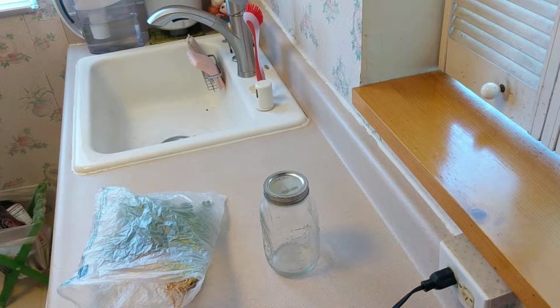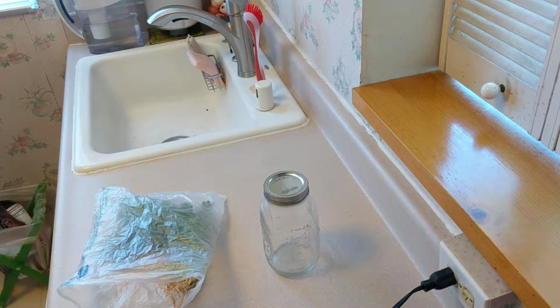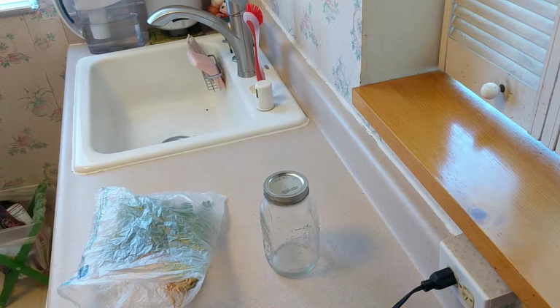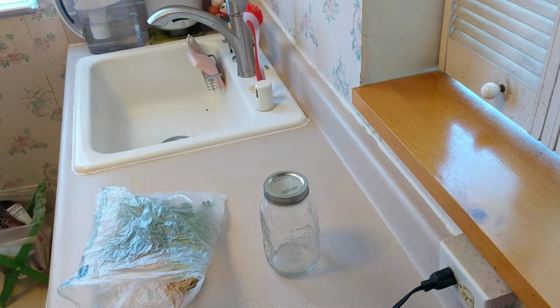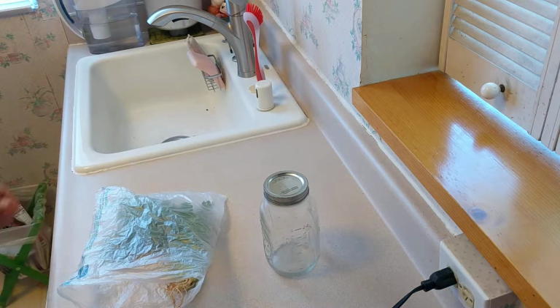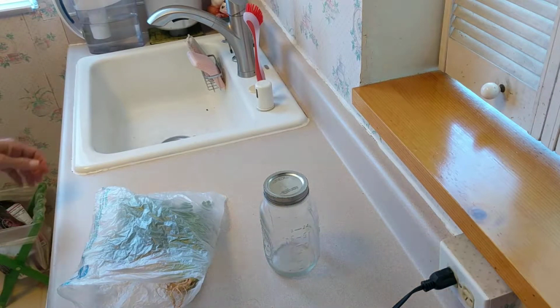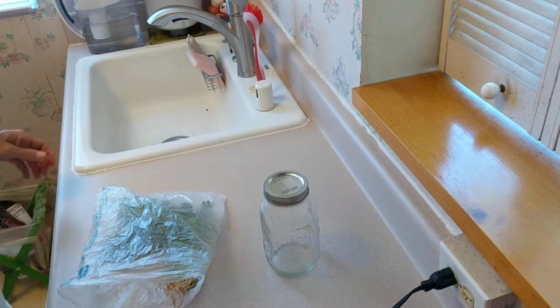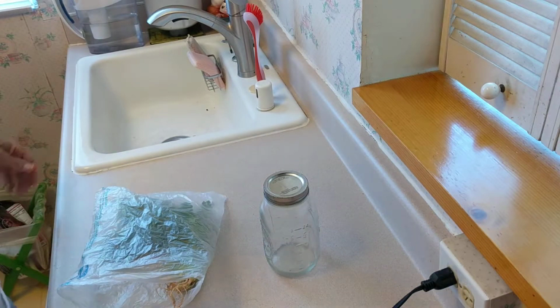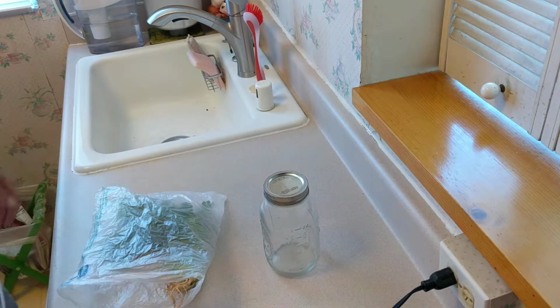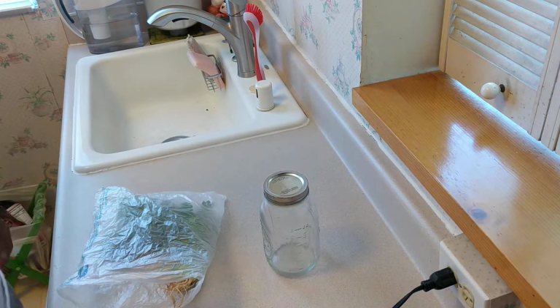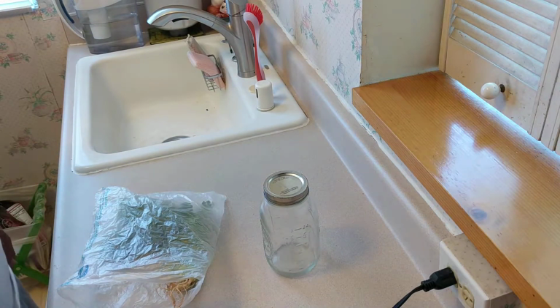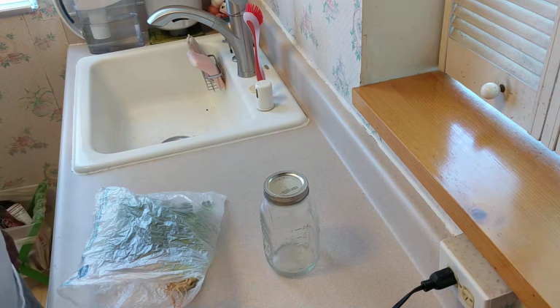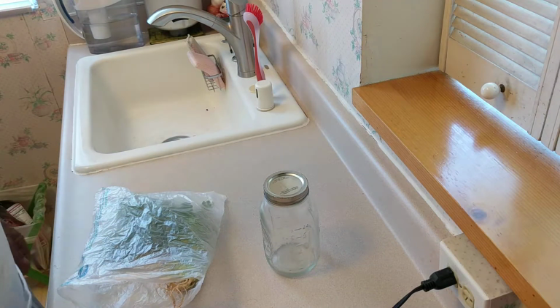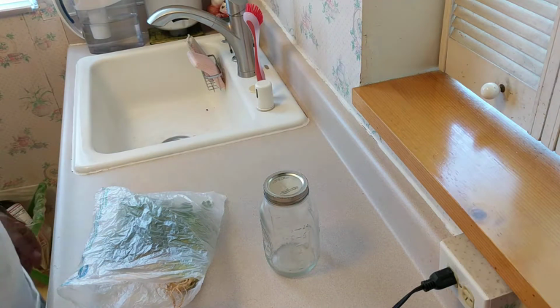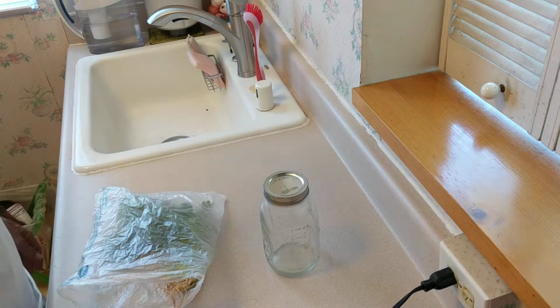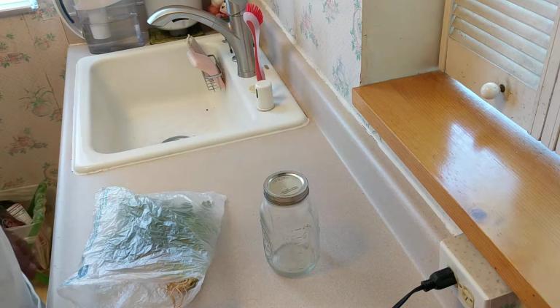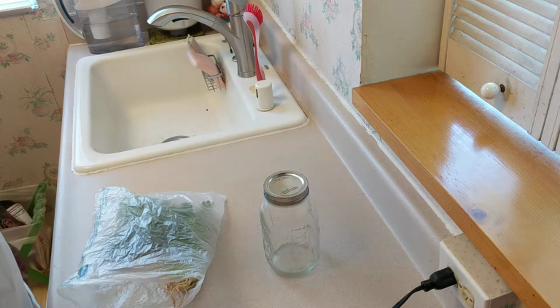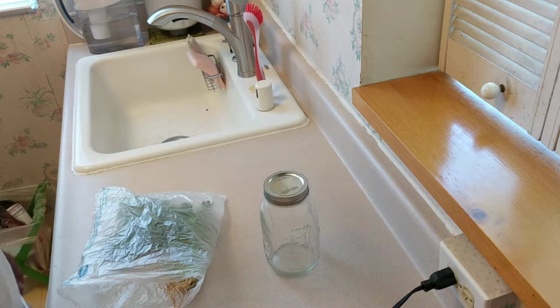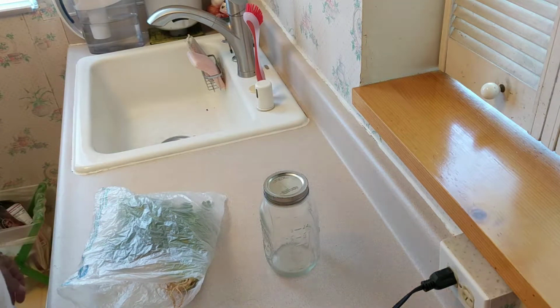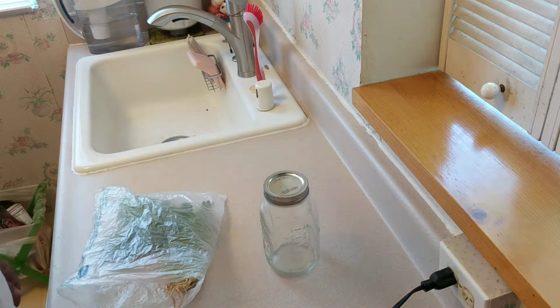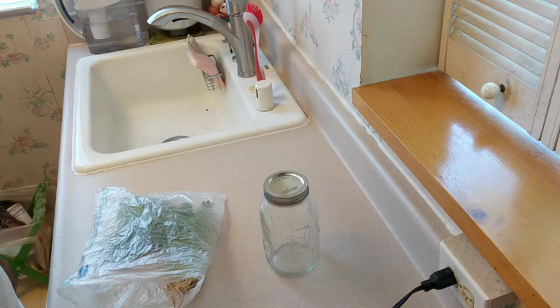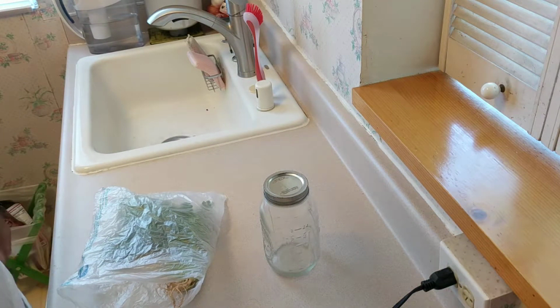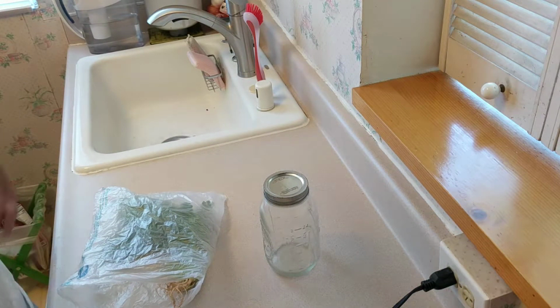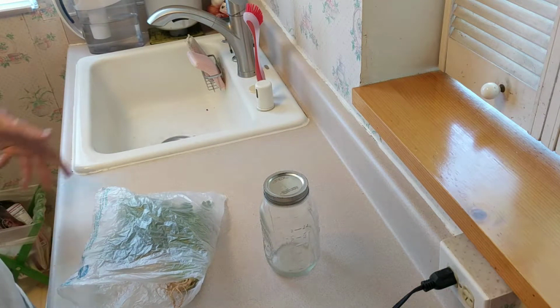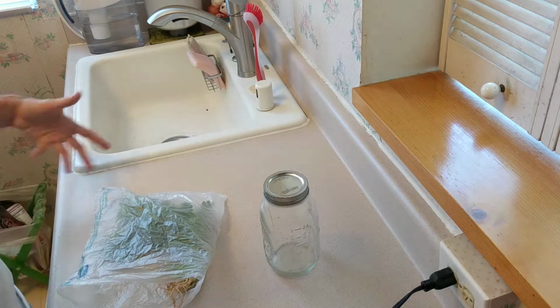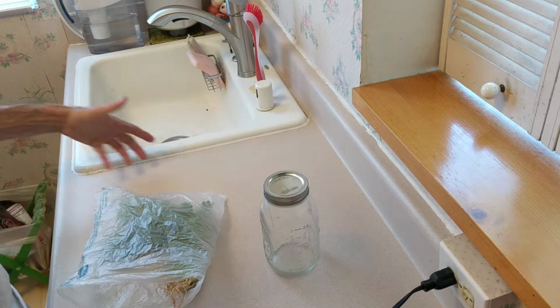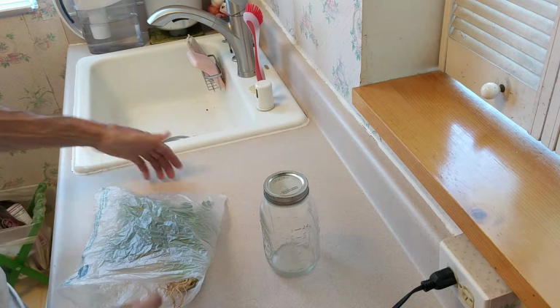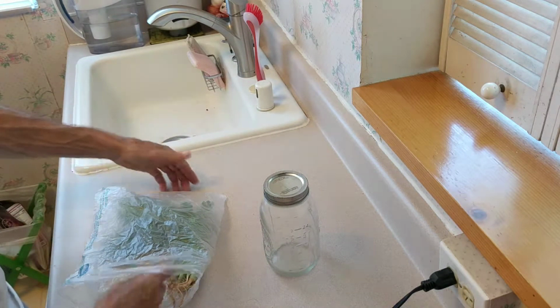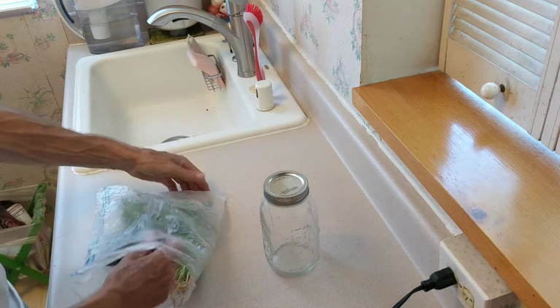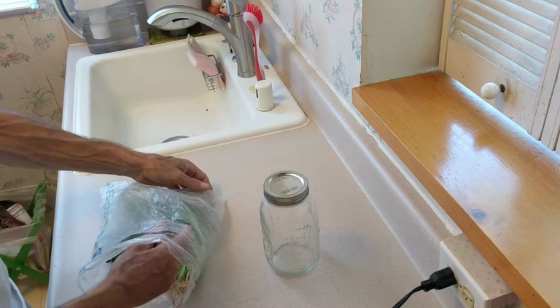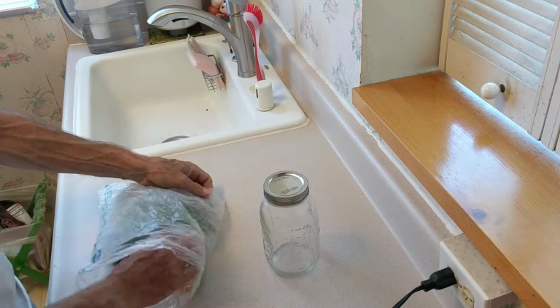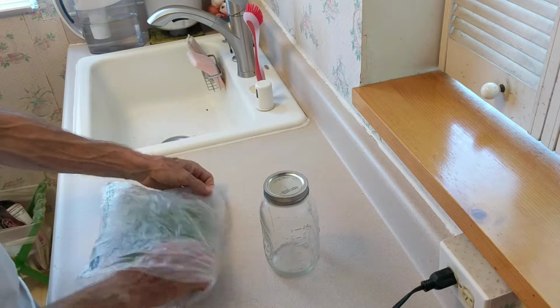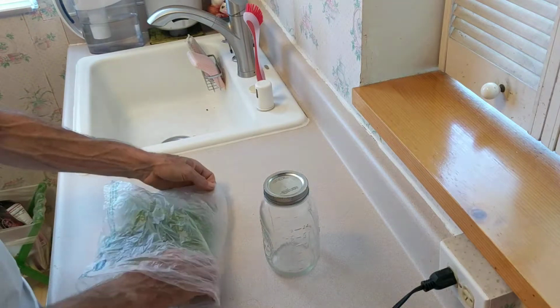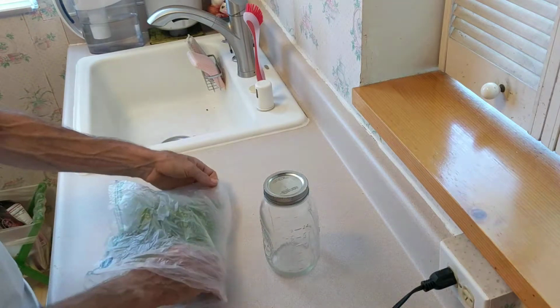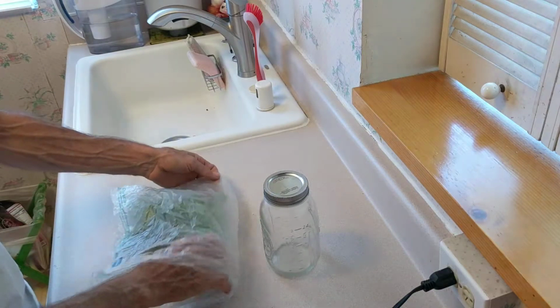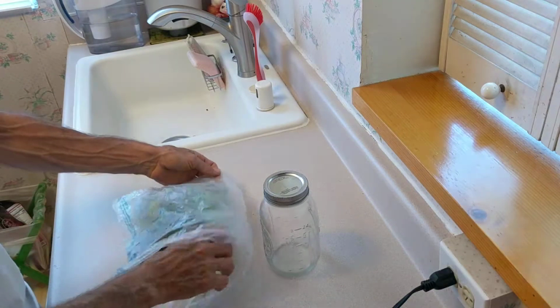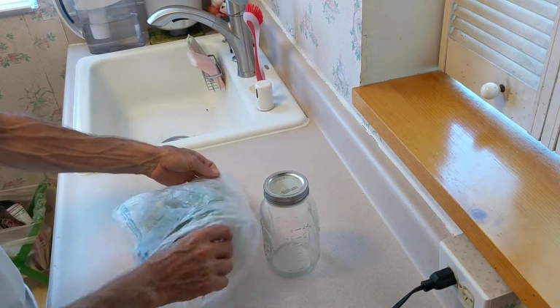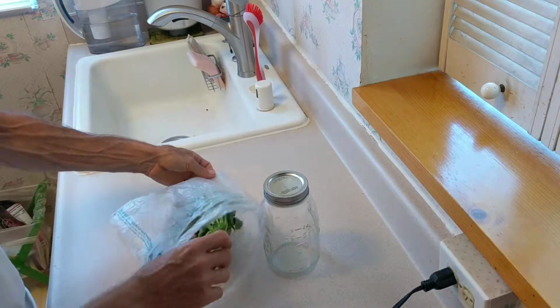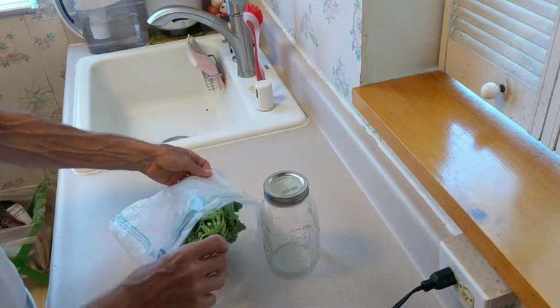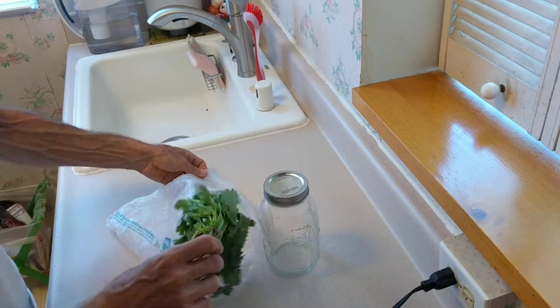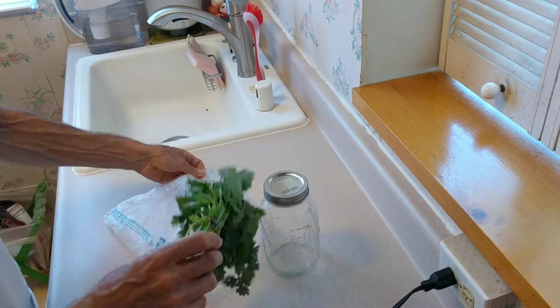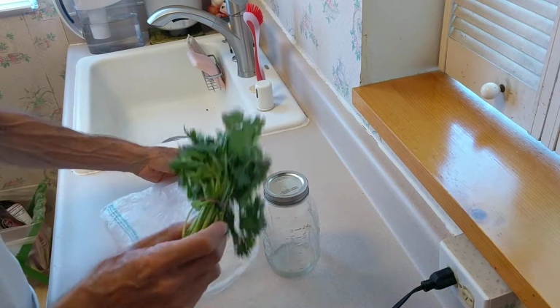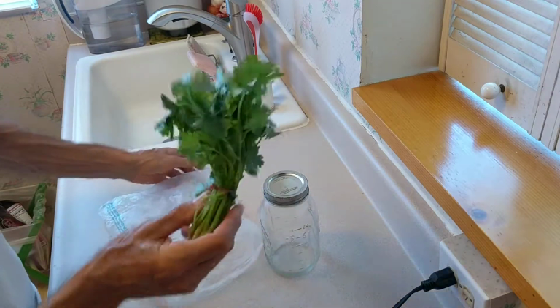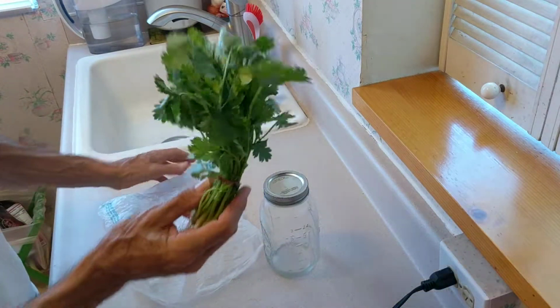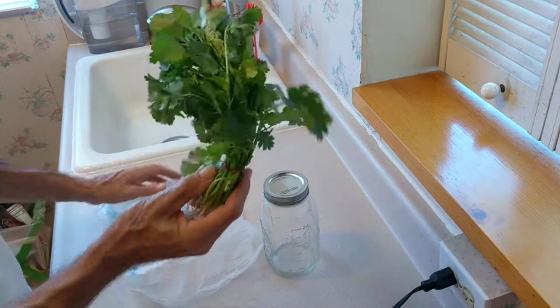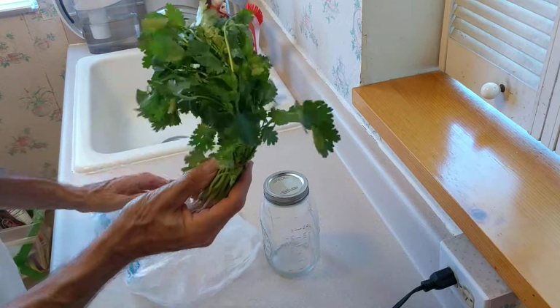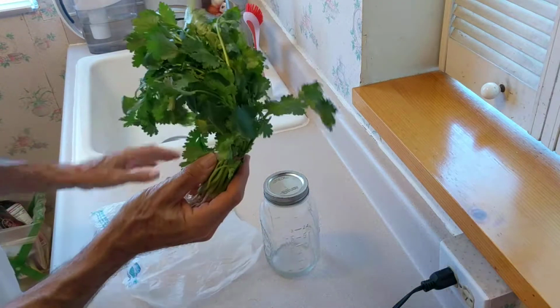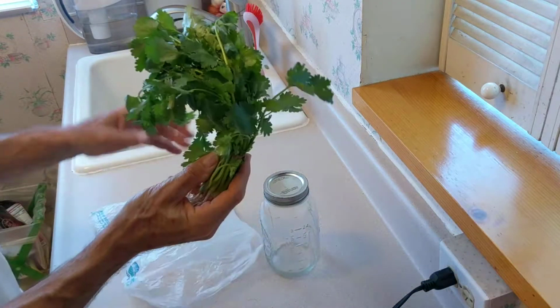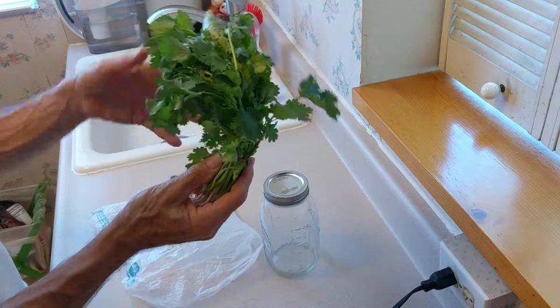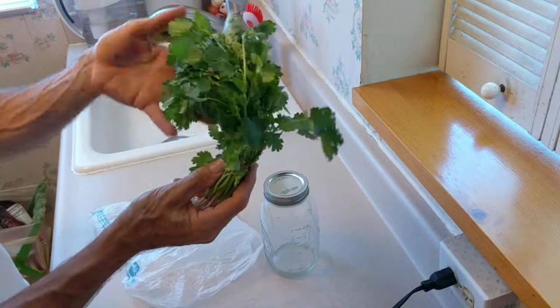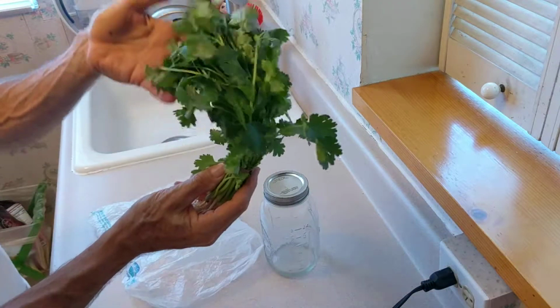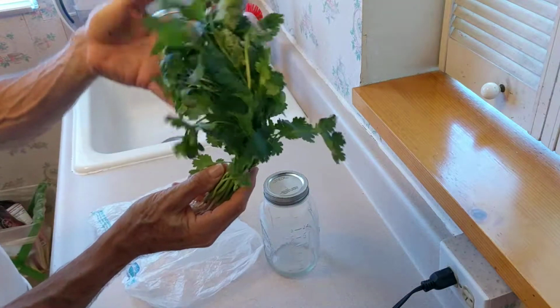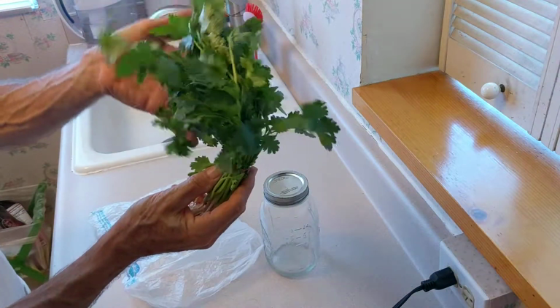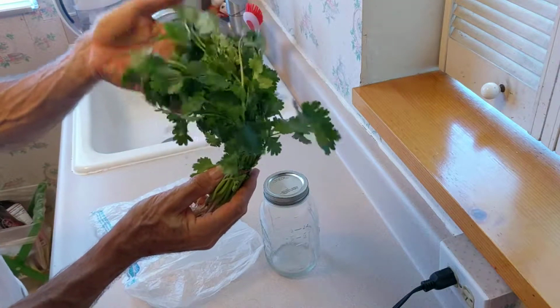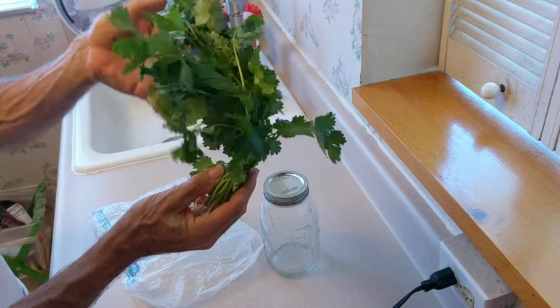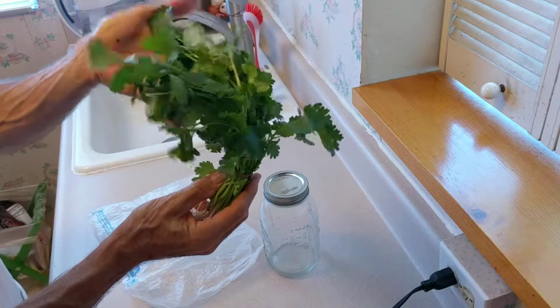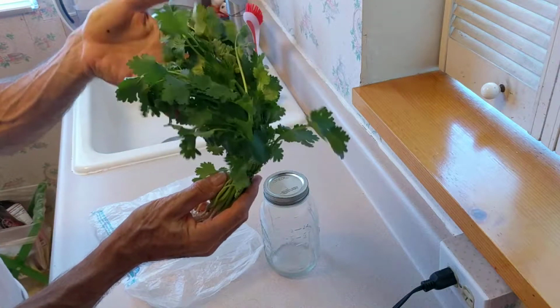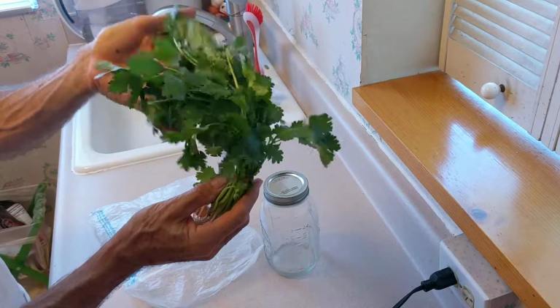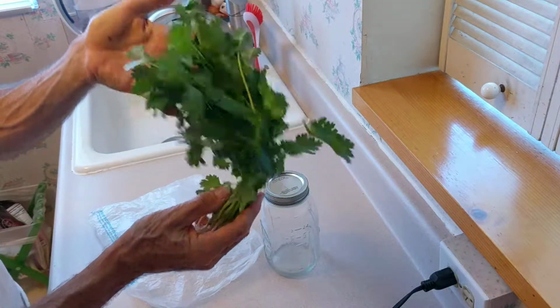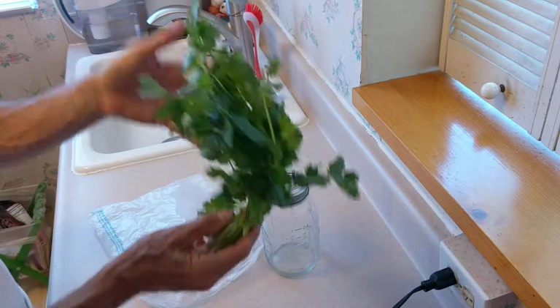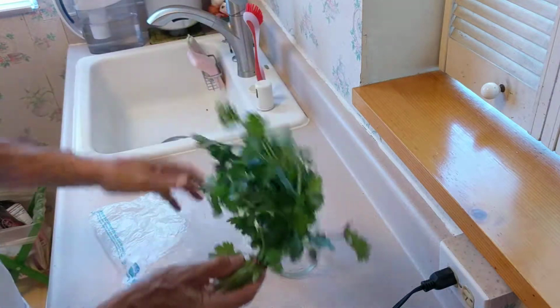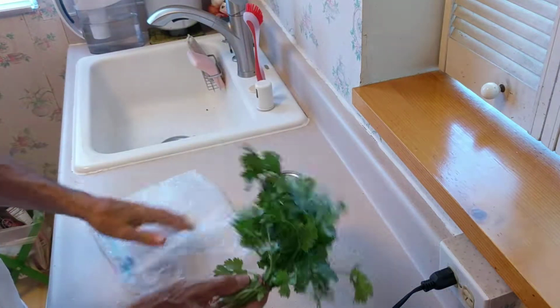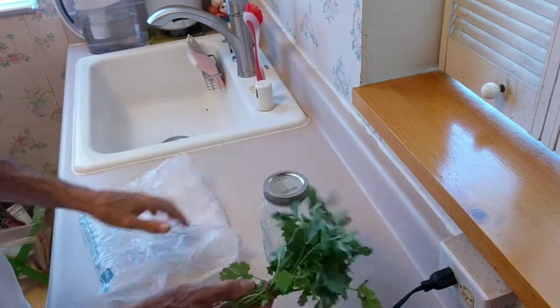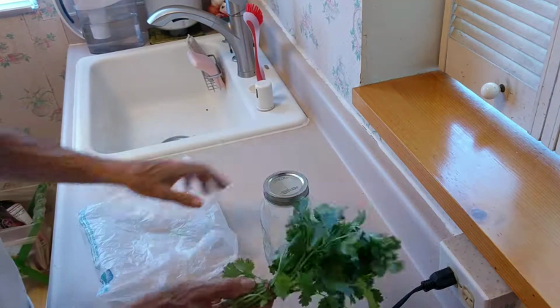Today I'm going to show how I keep cilantro fresh for up to about a week. I just bought this cilantro in Chinatown and it looks a little limp right now.